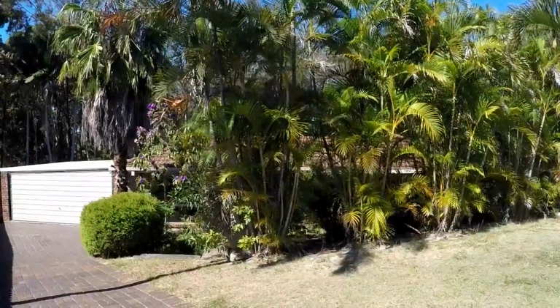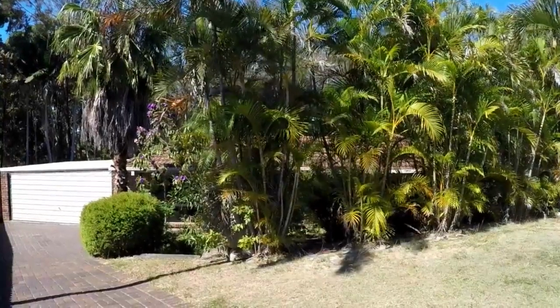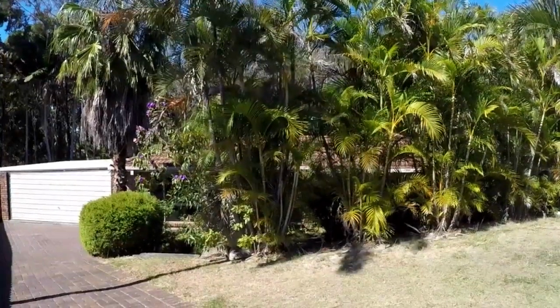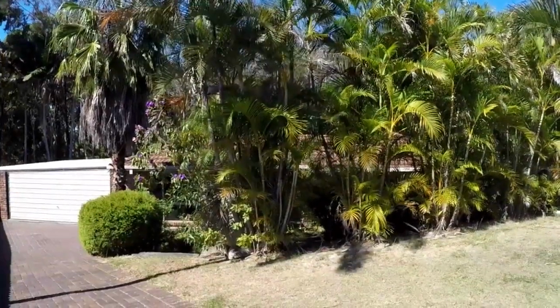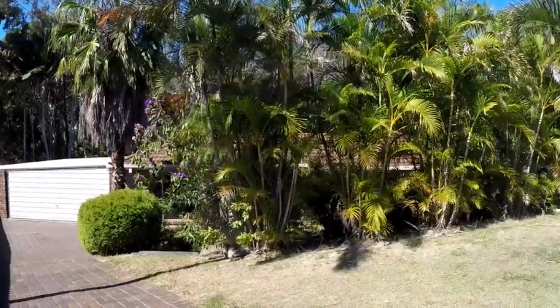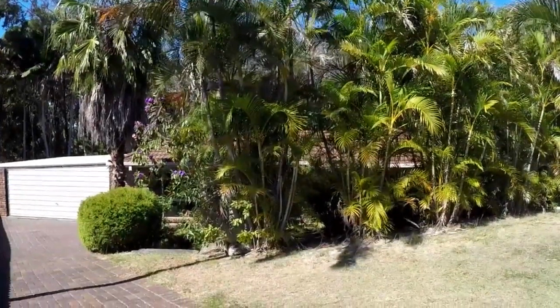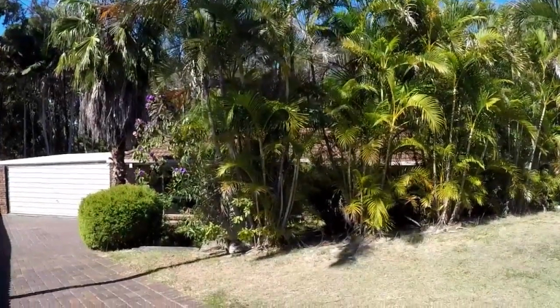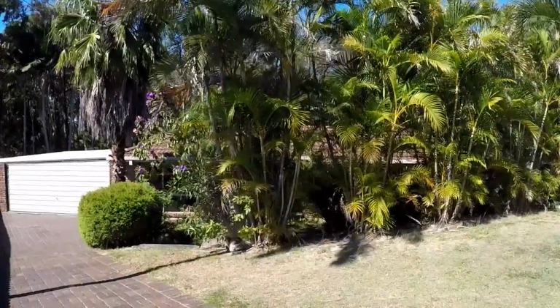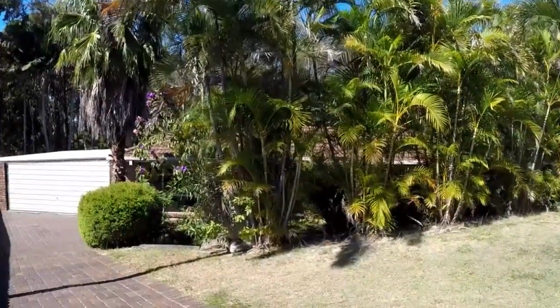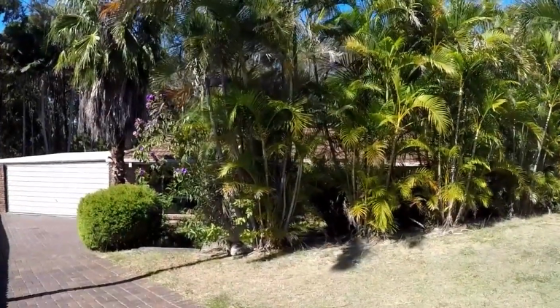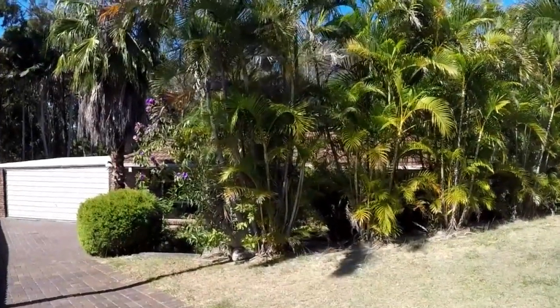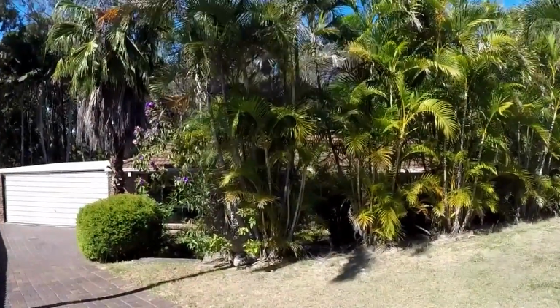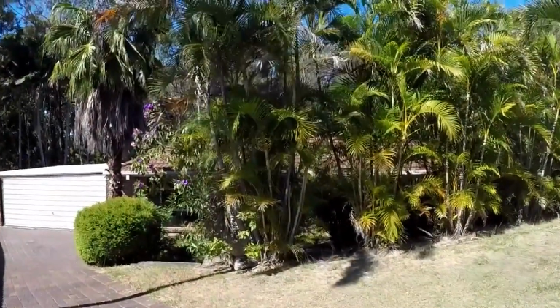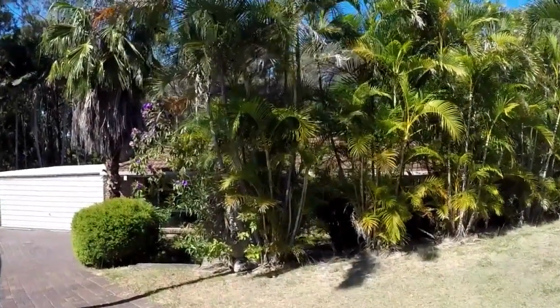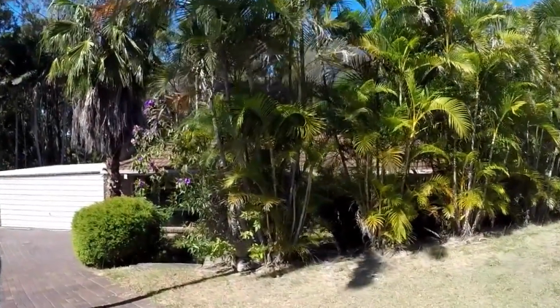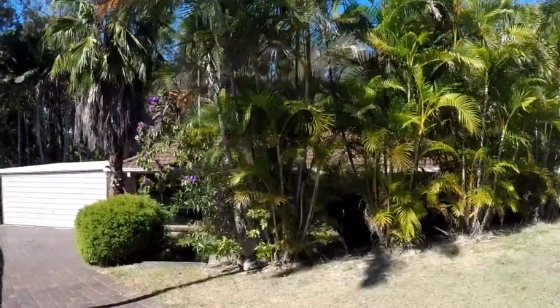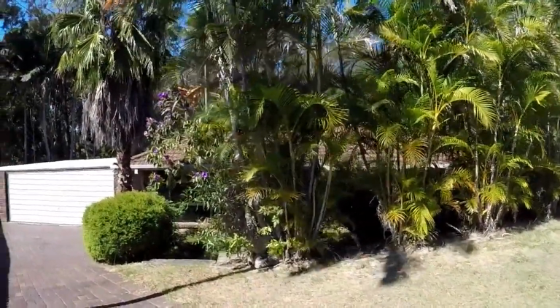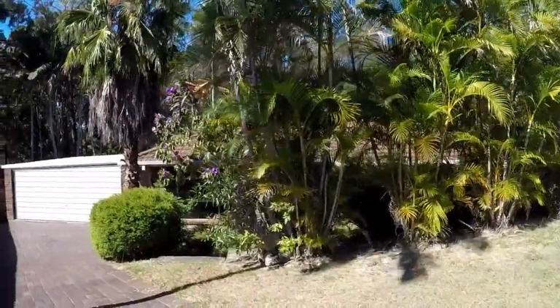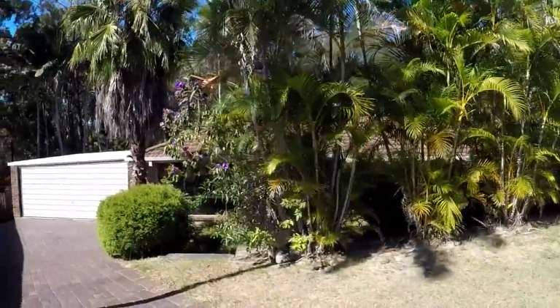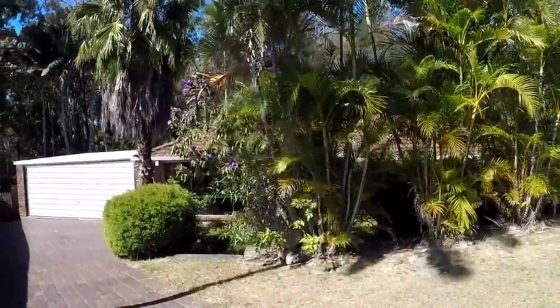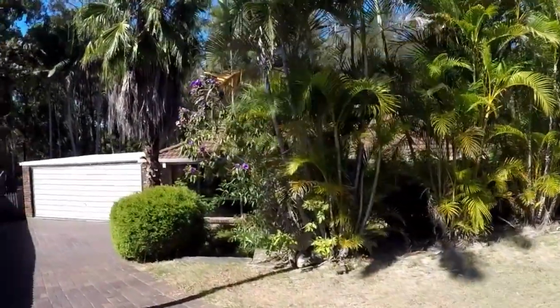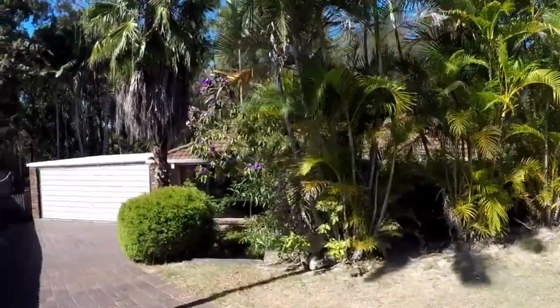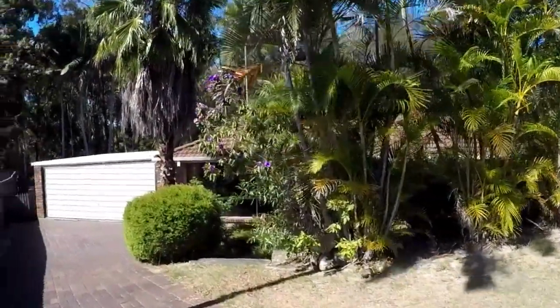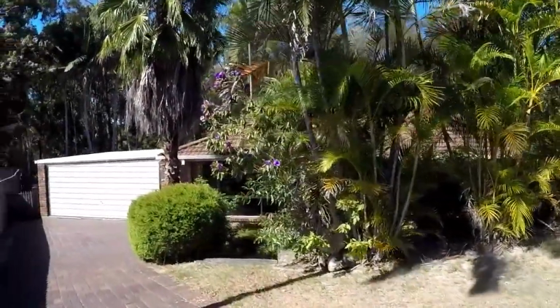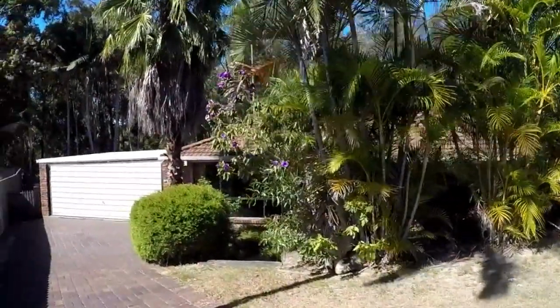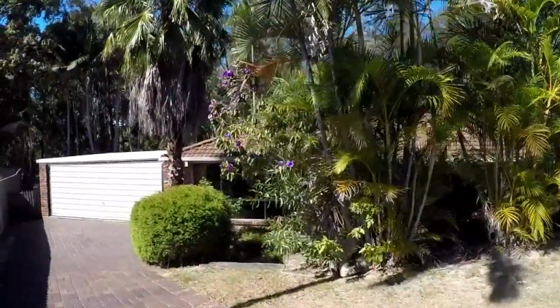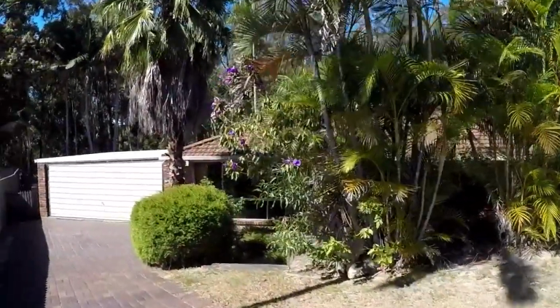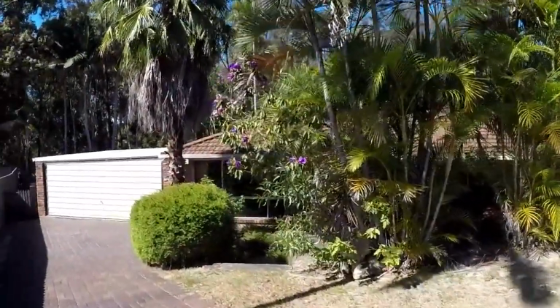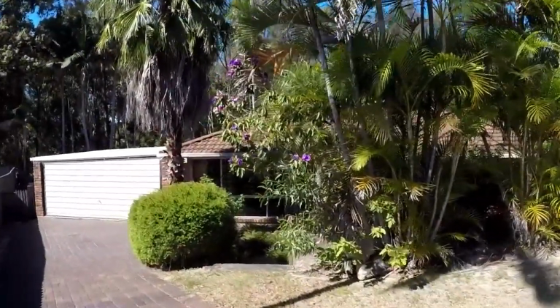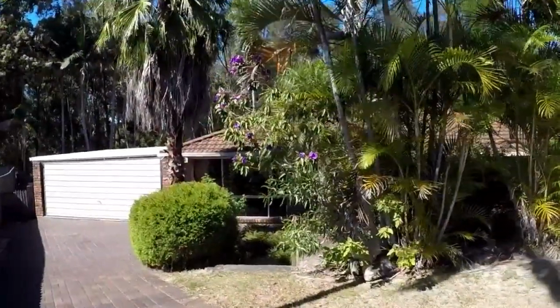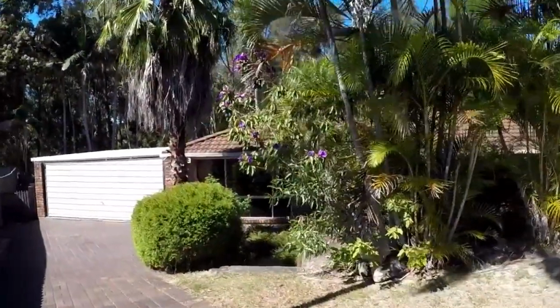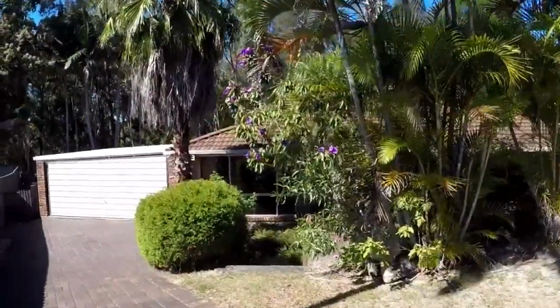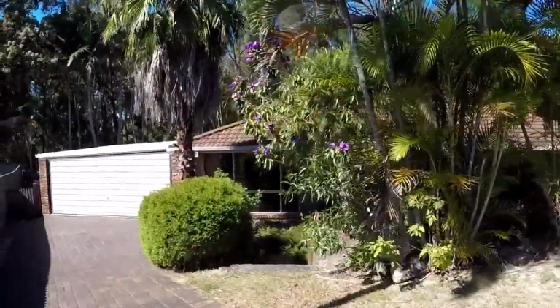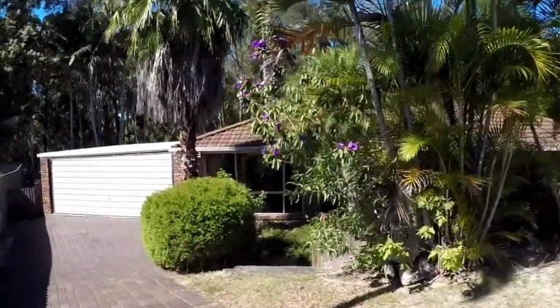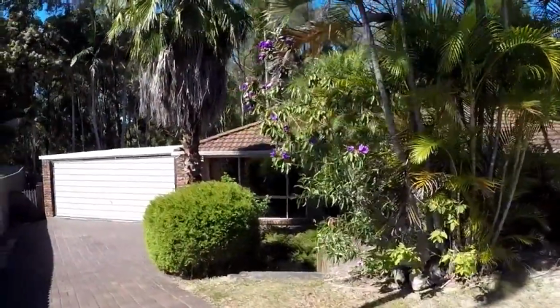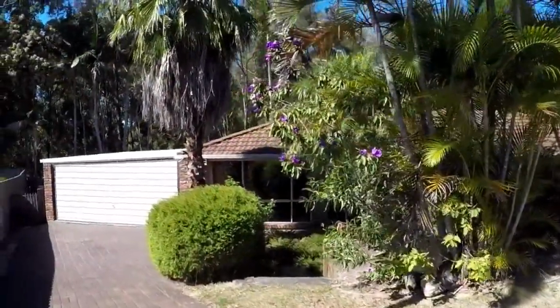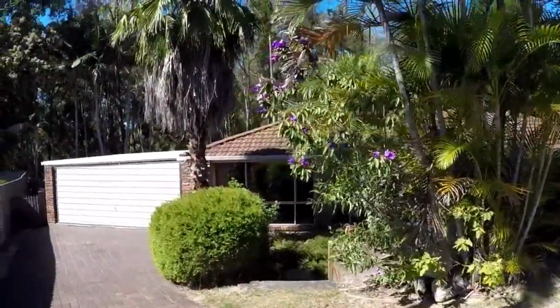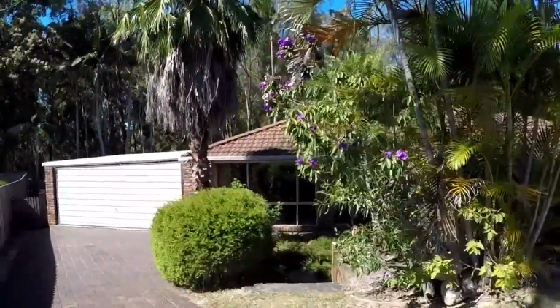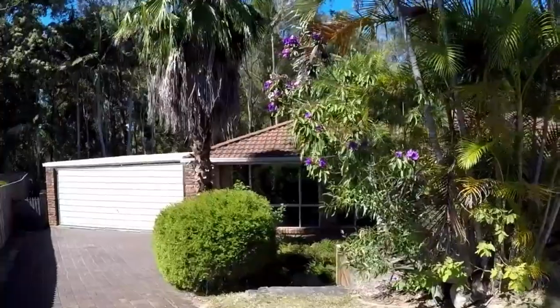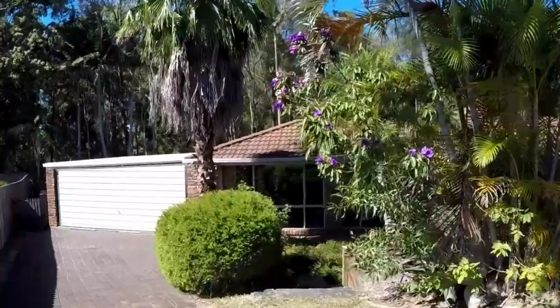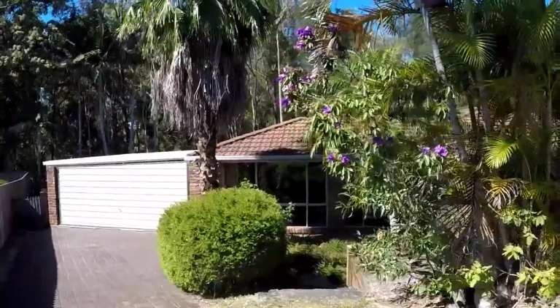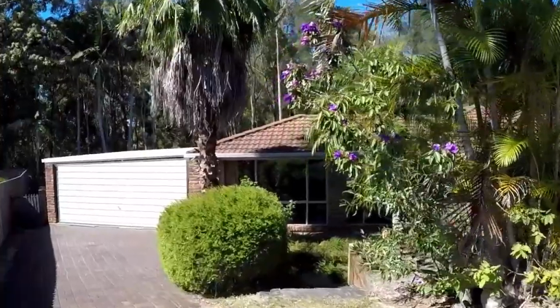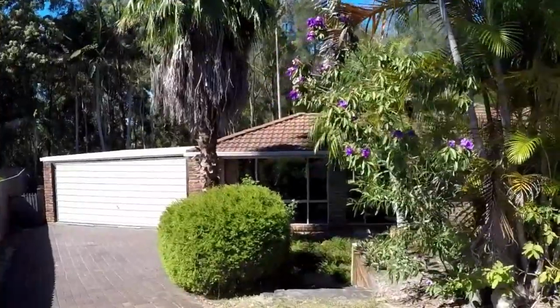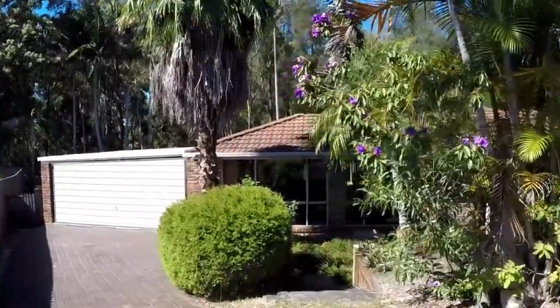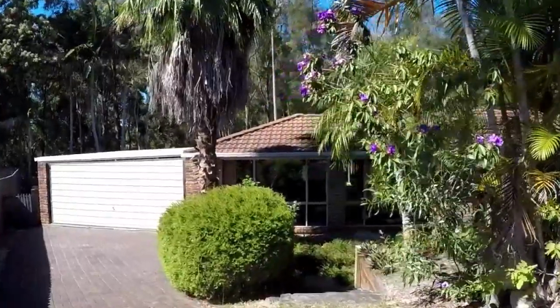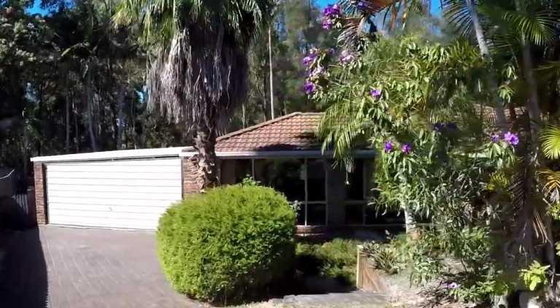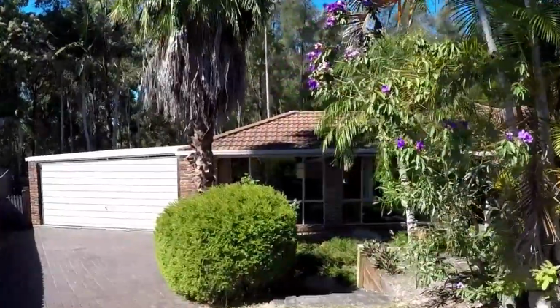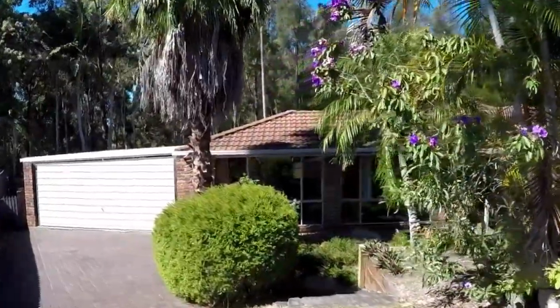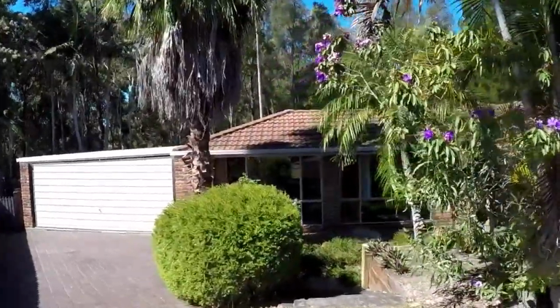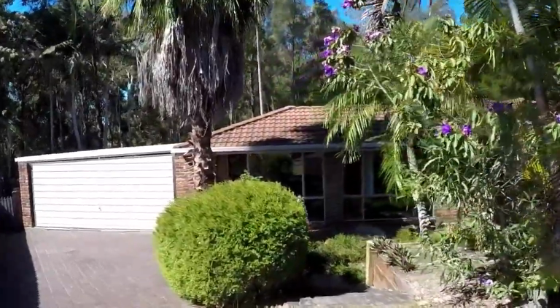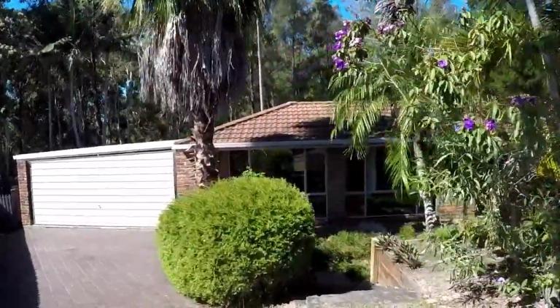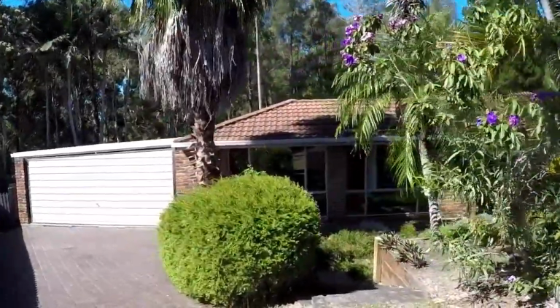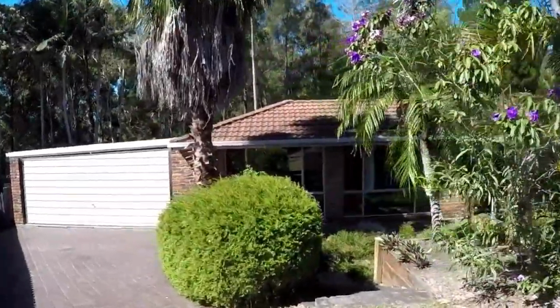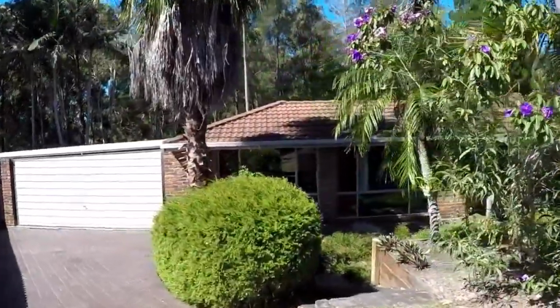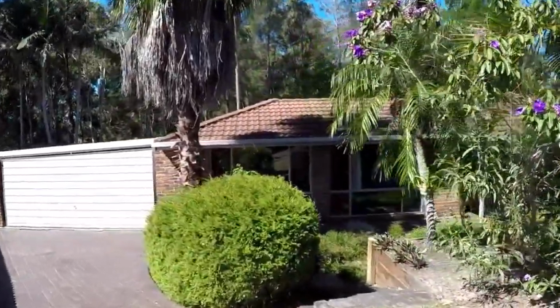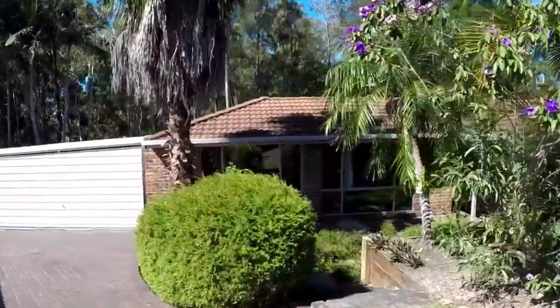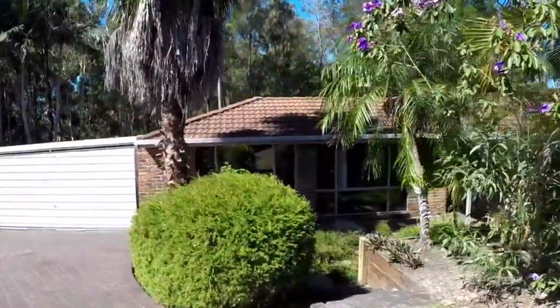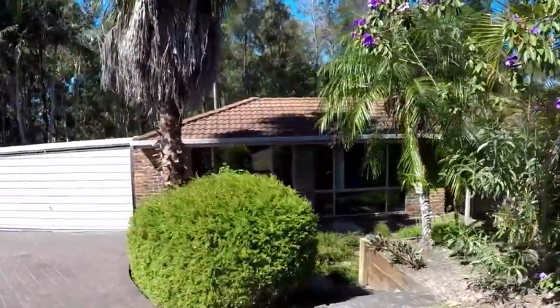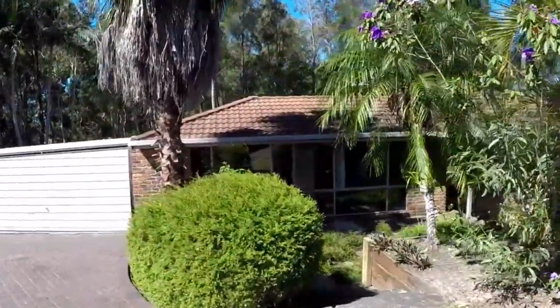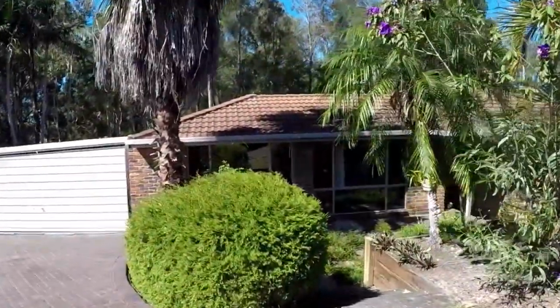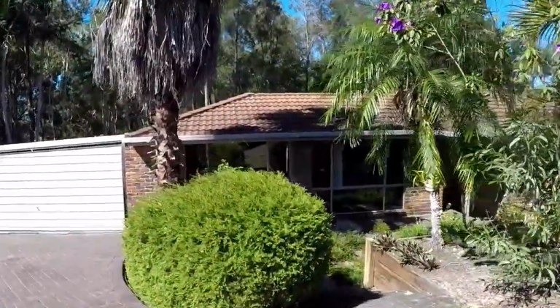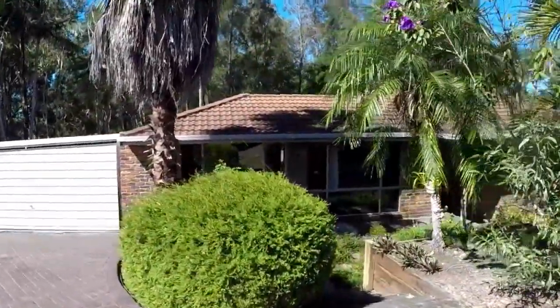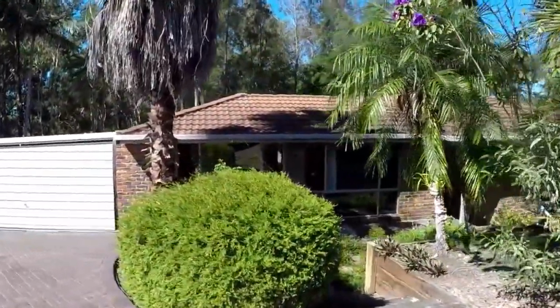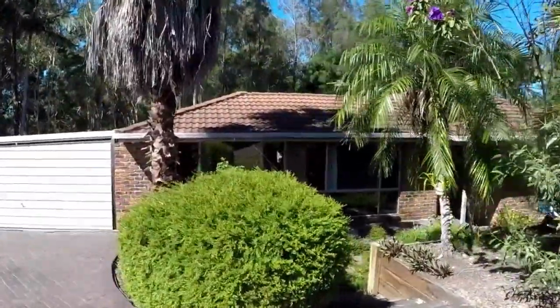Welcome to 4 Lindsay Court at Cinnamon Park. This is Maison Real Estate. Come with me and I'll show you around inside the property.